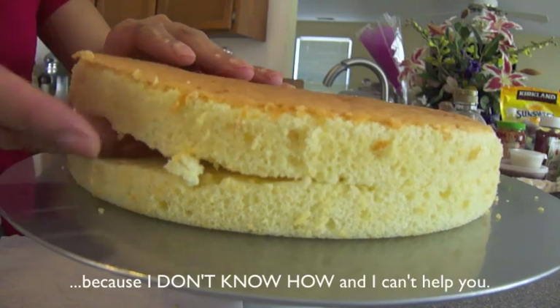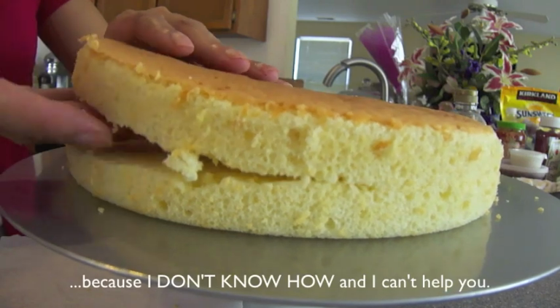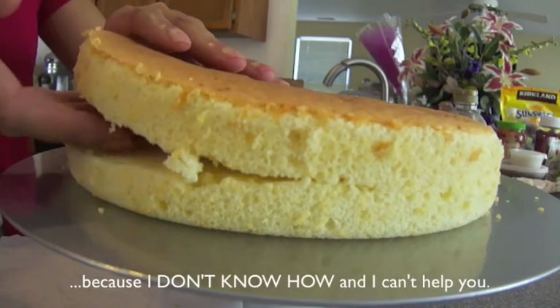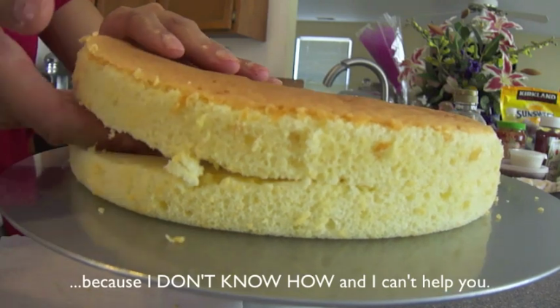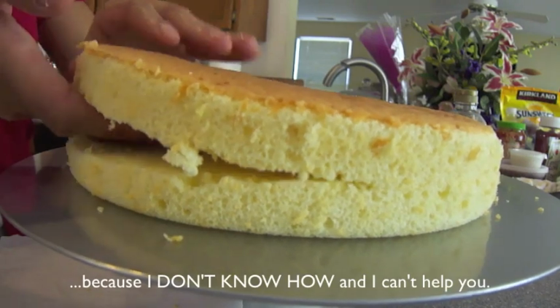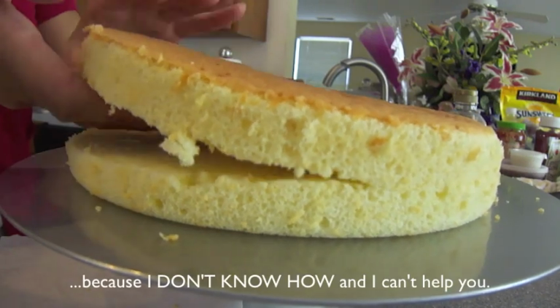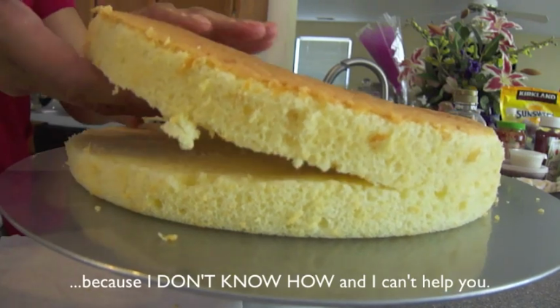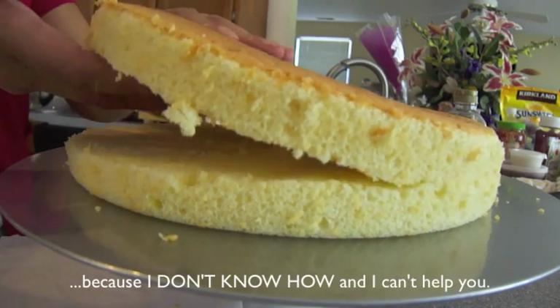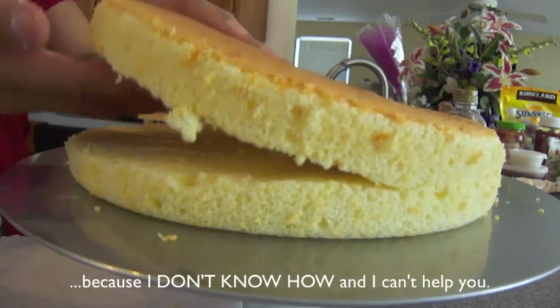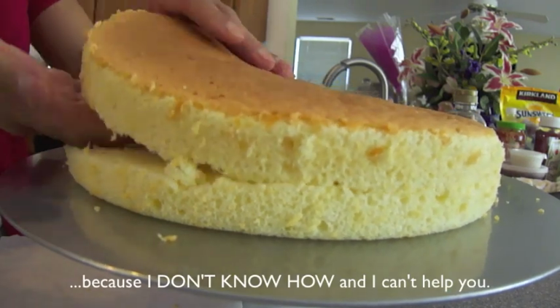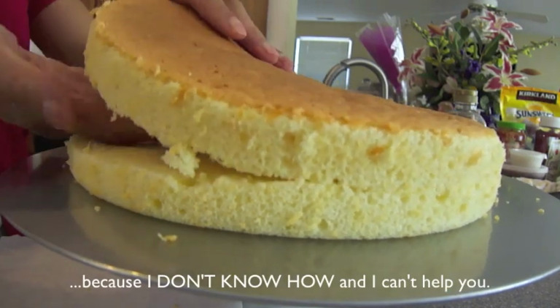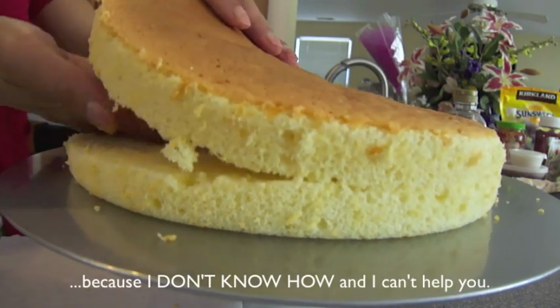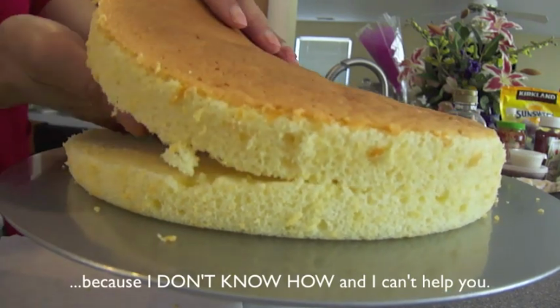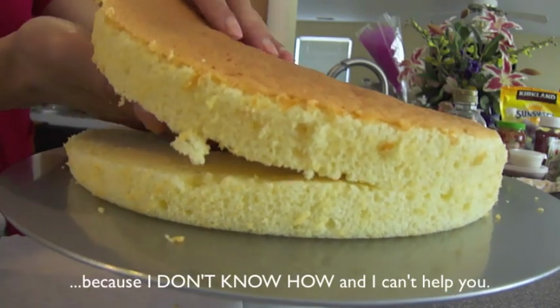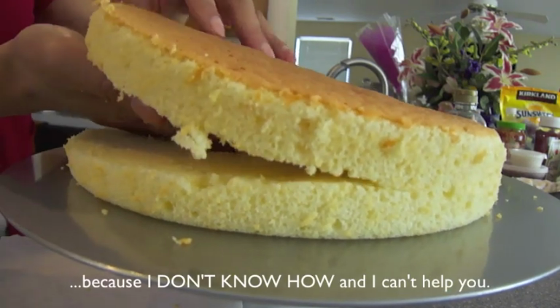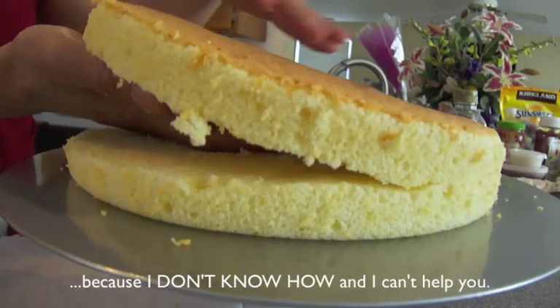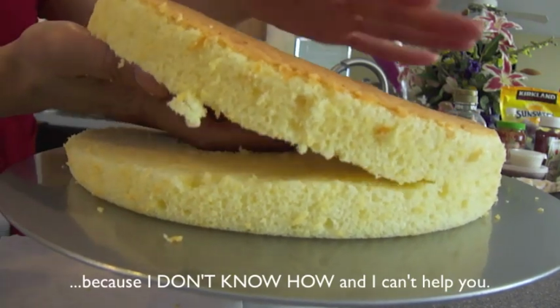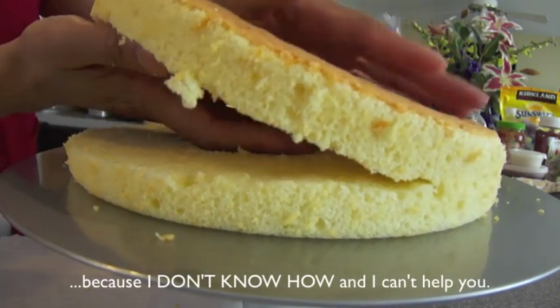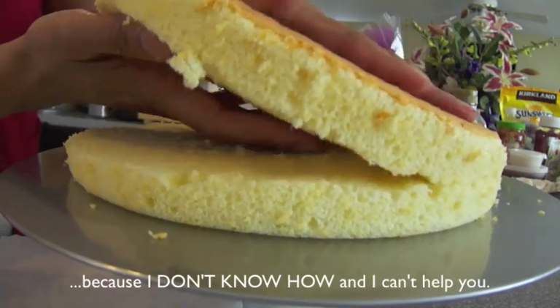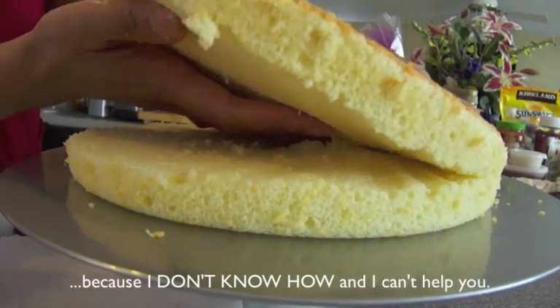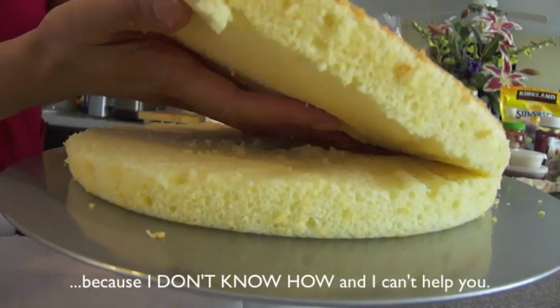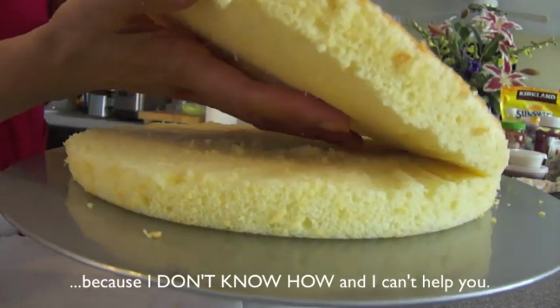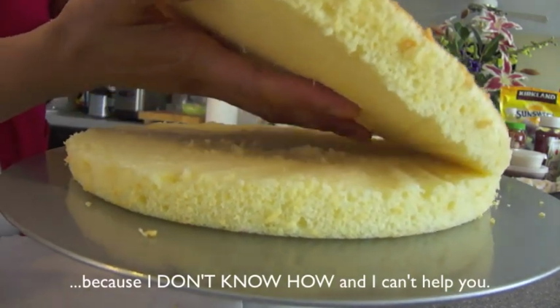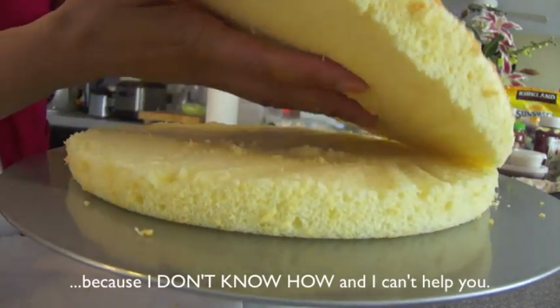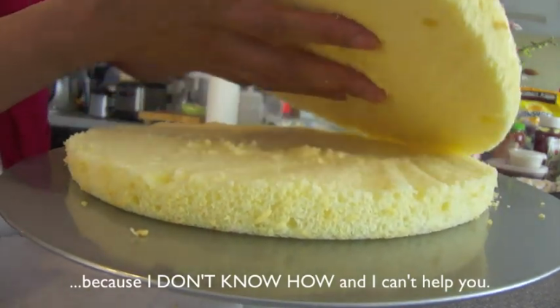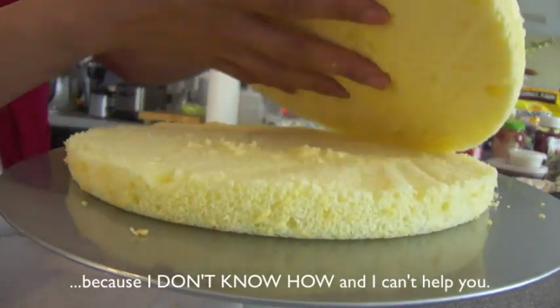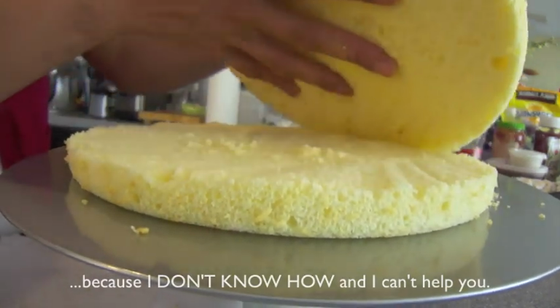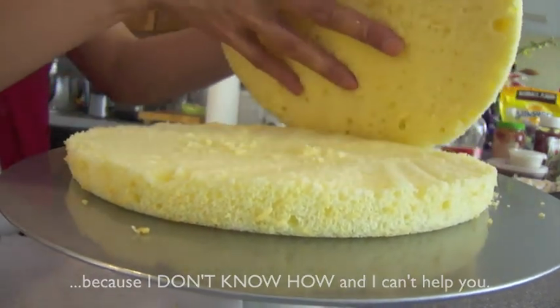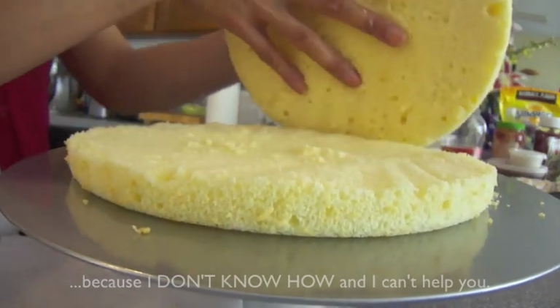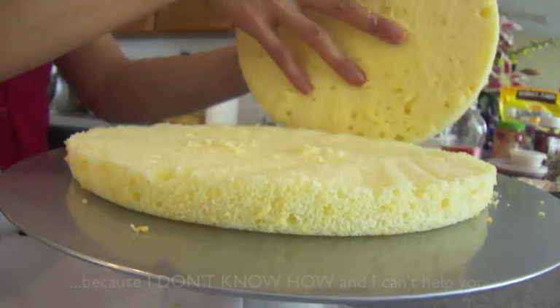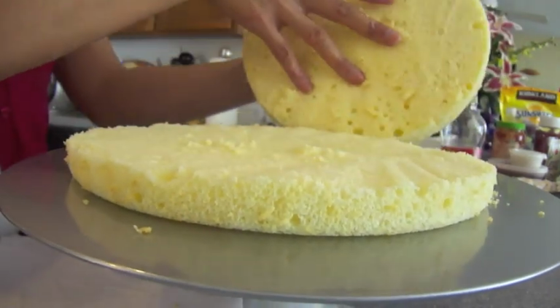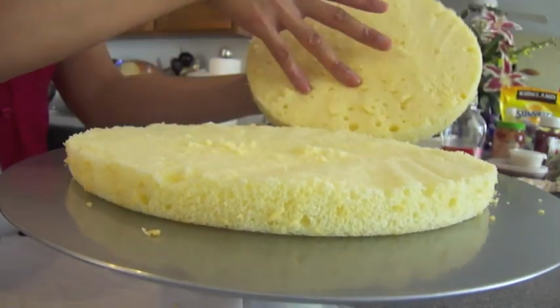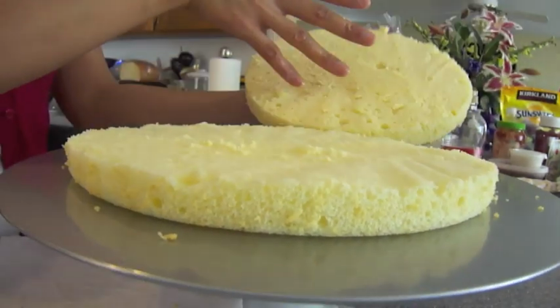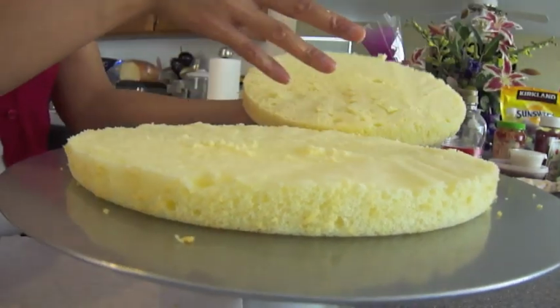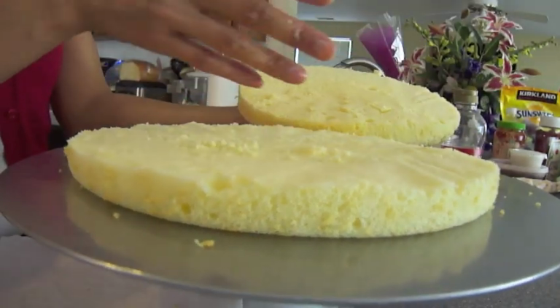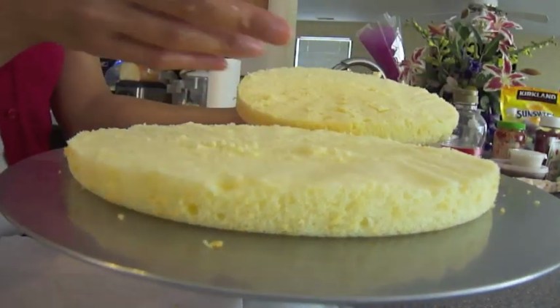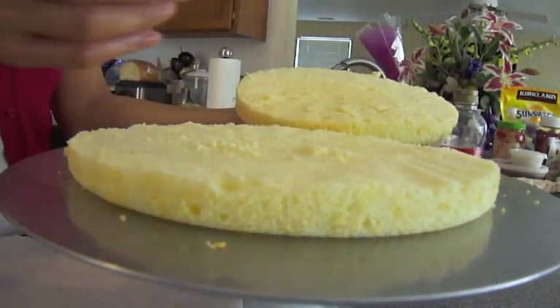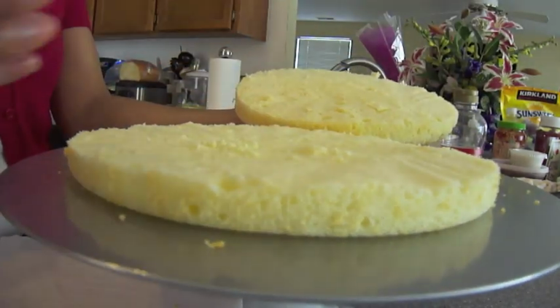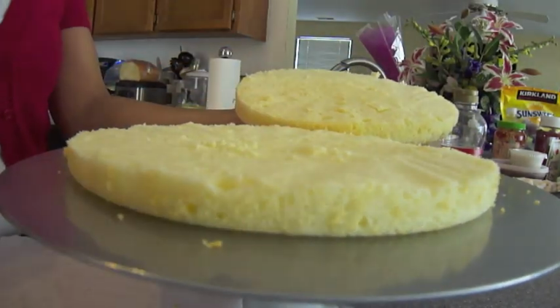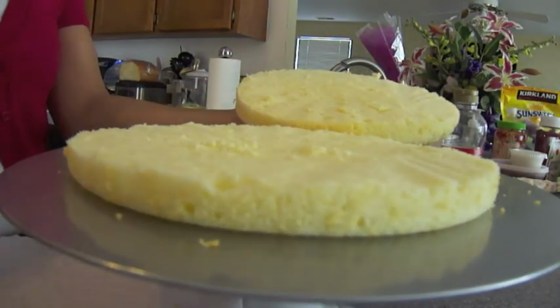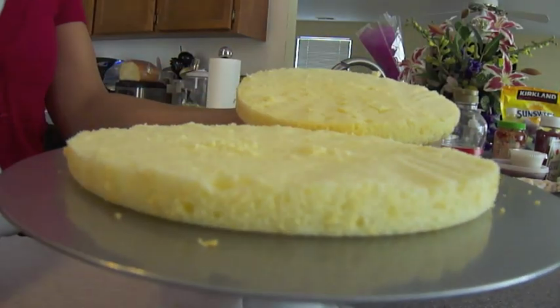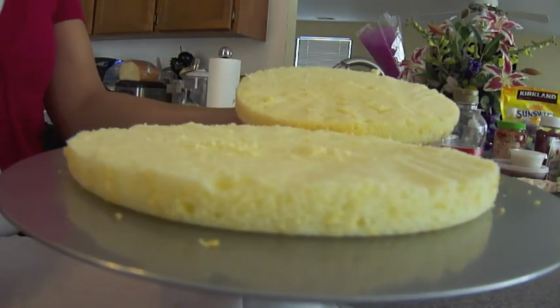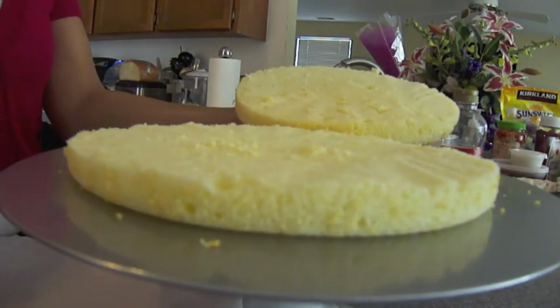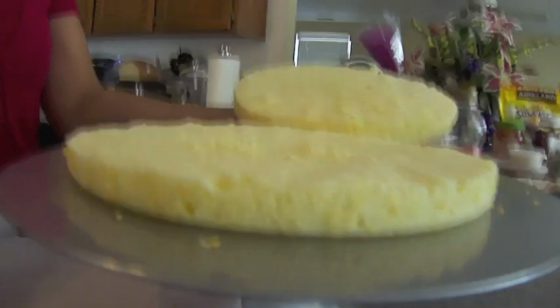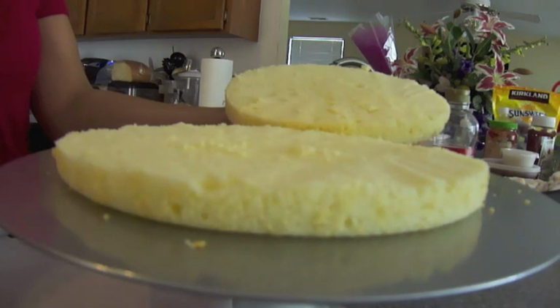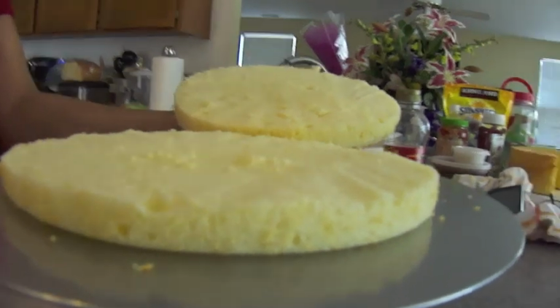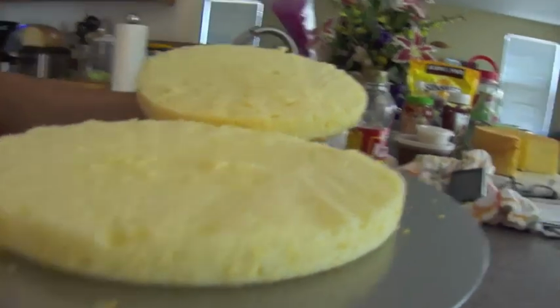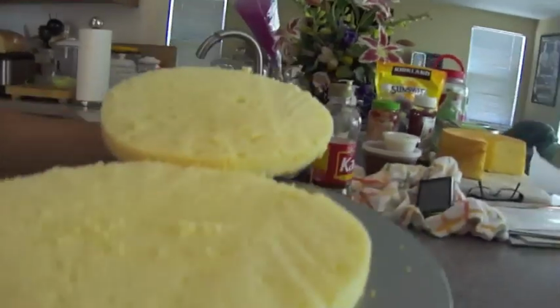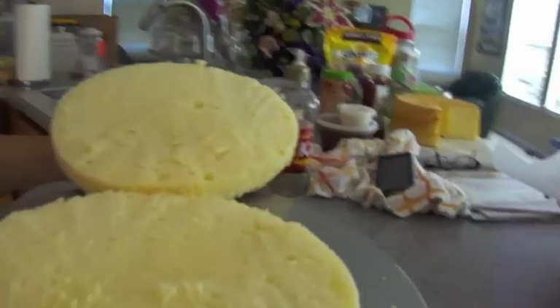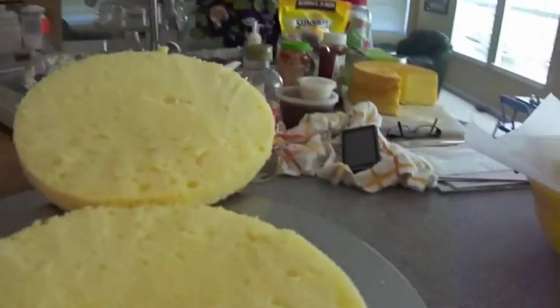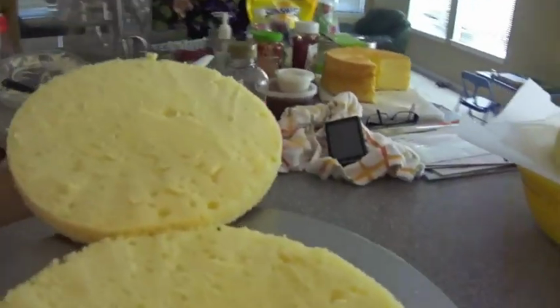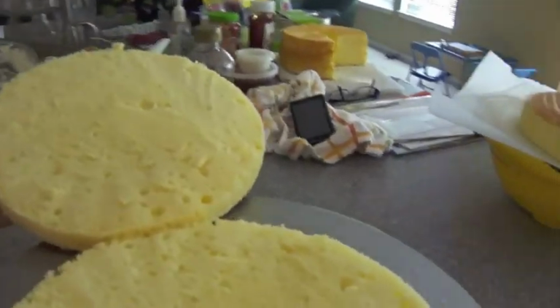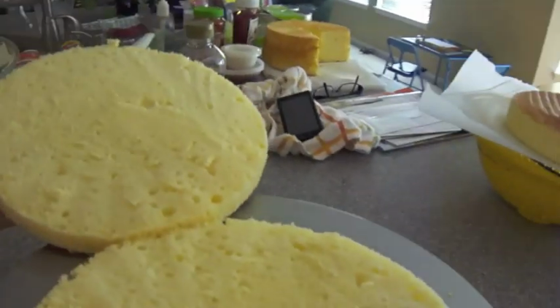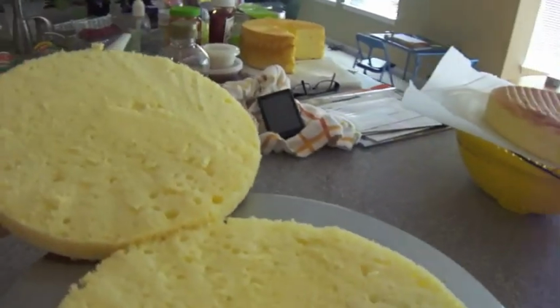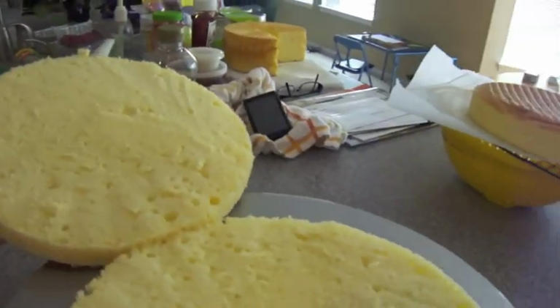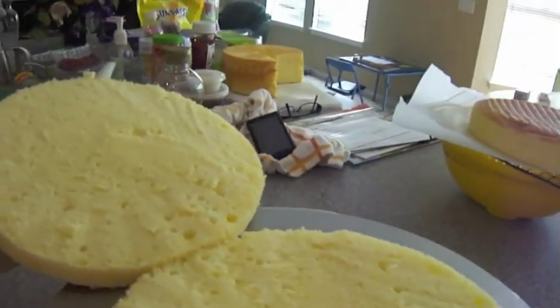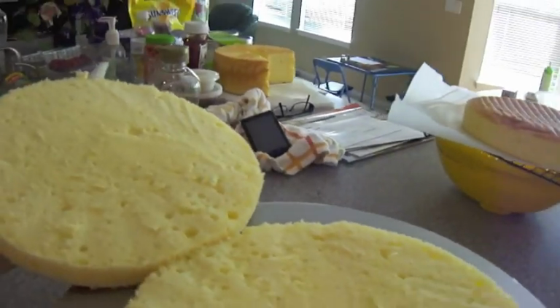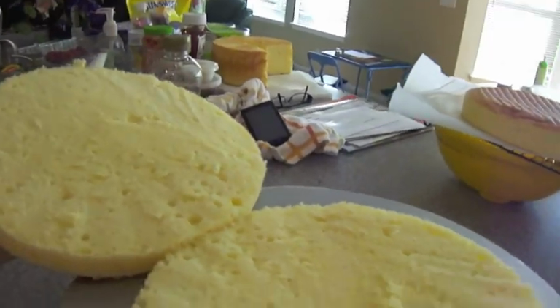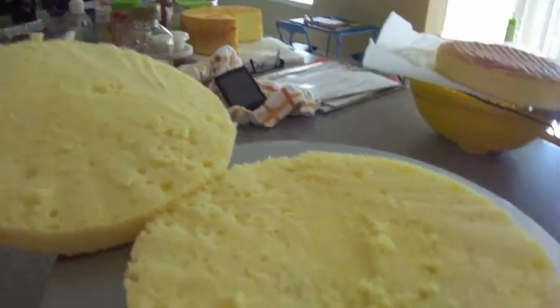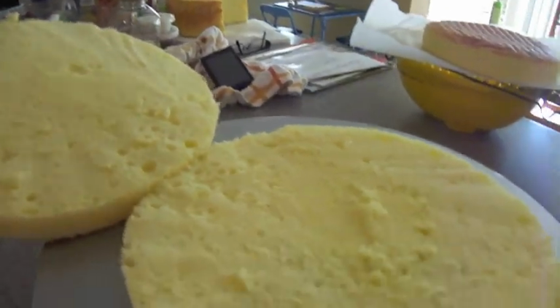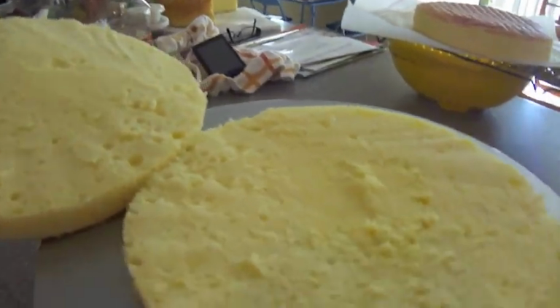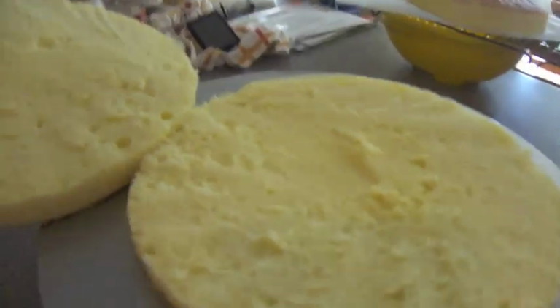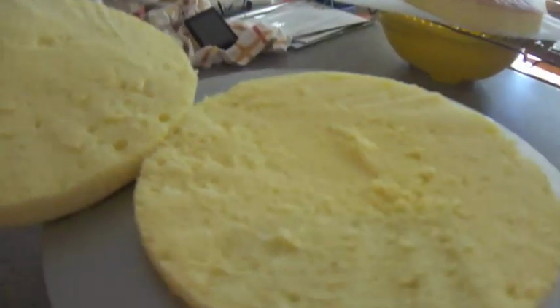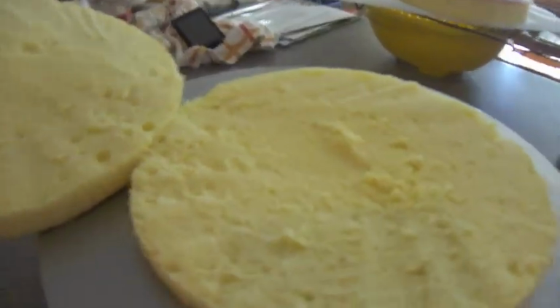Once it's done, we're going to pull it apart, set it aside, and we're going to repeat the same process with the other sponge cake.